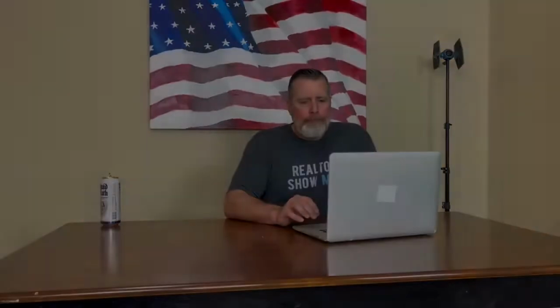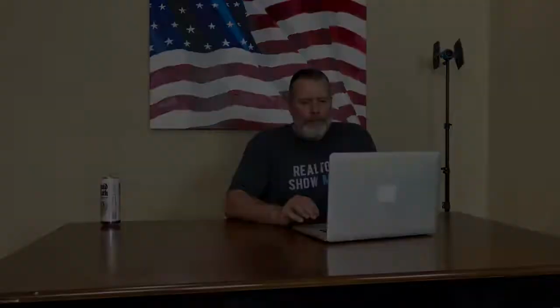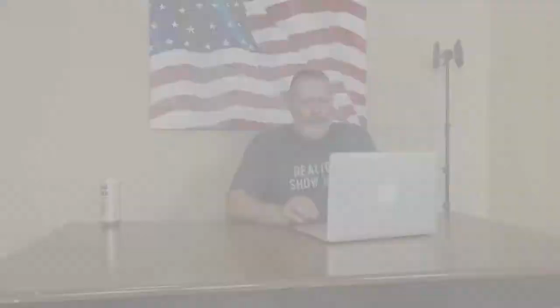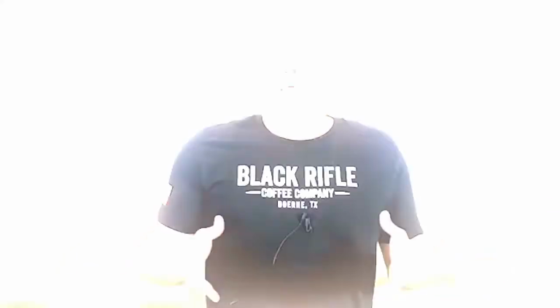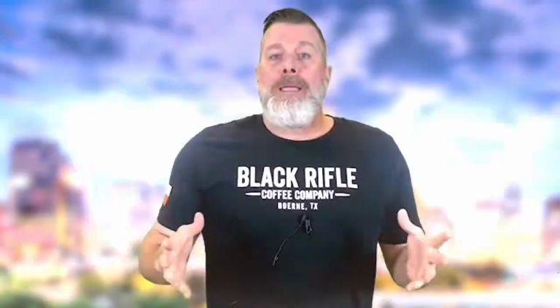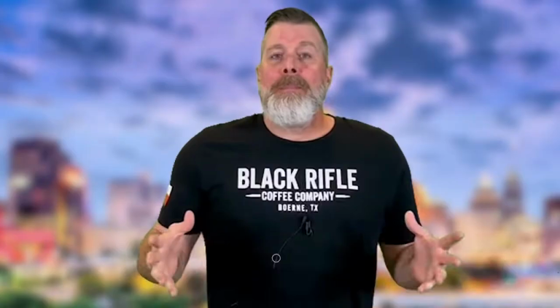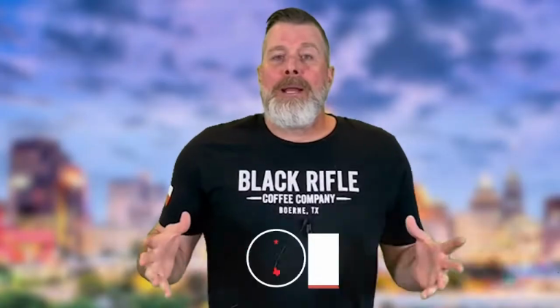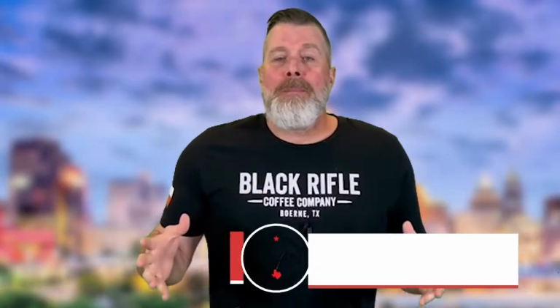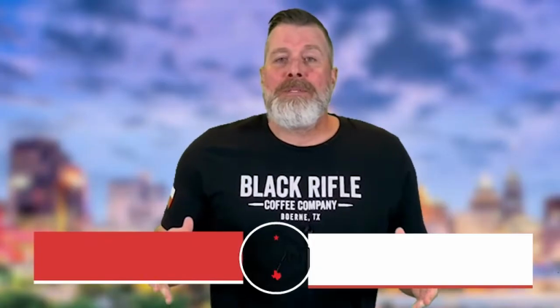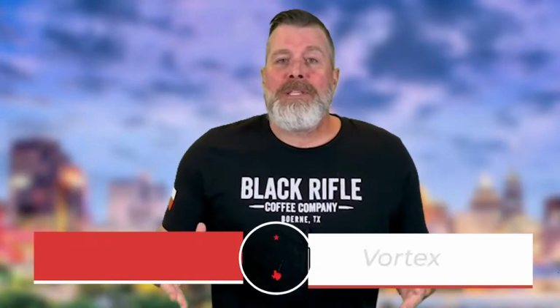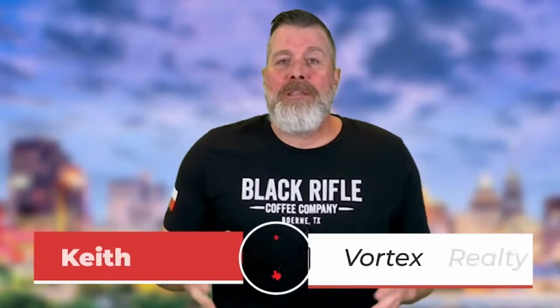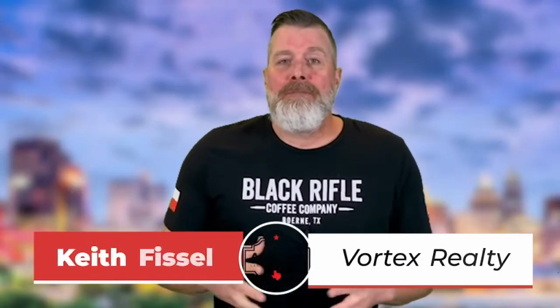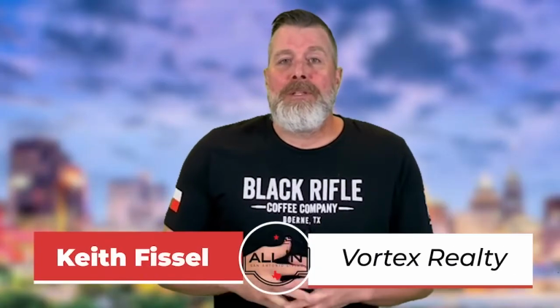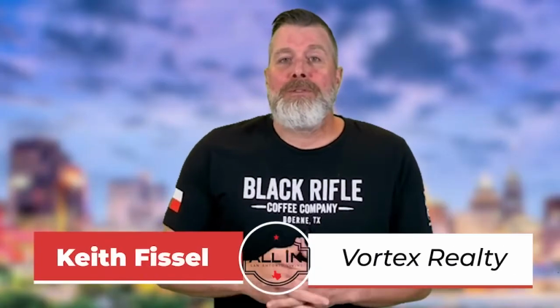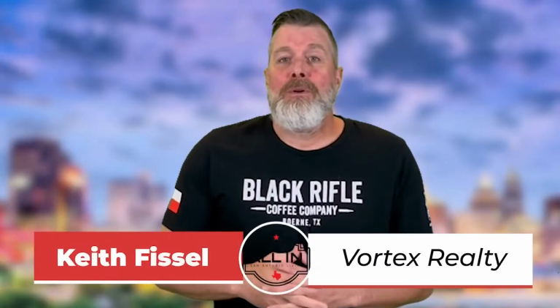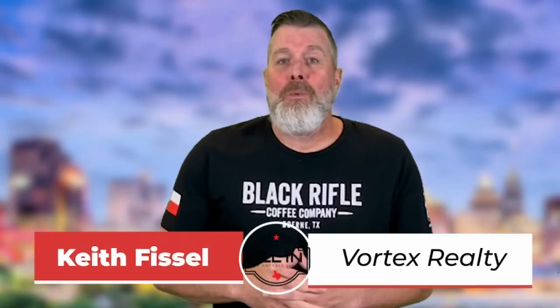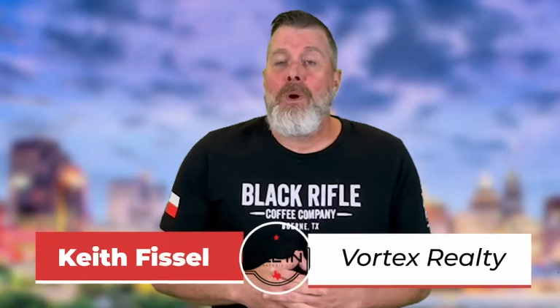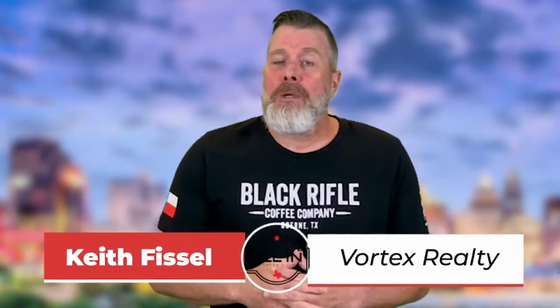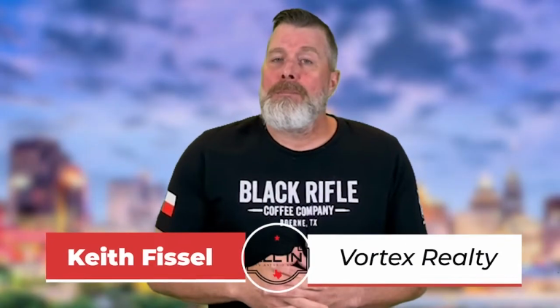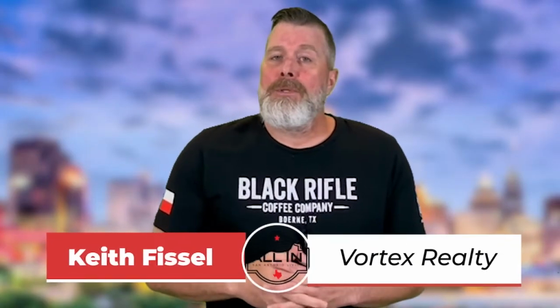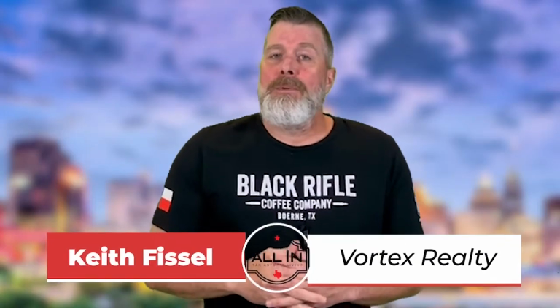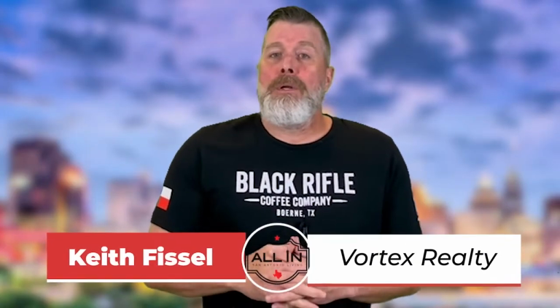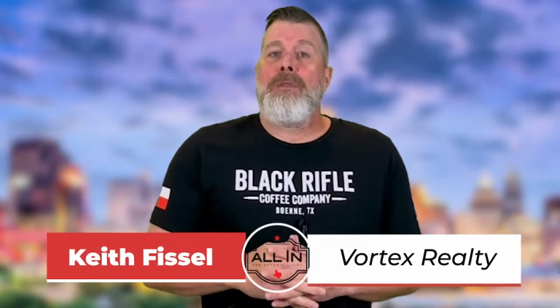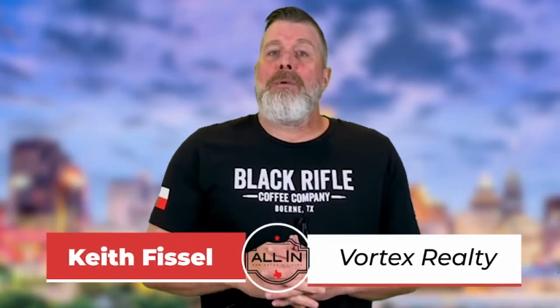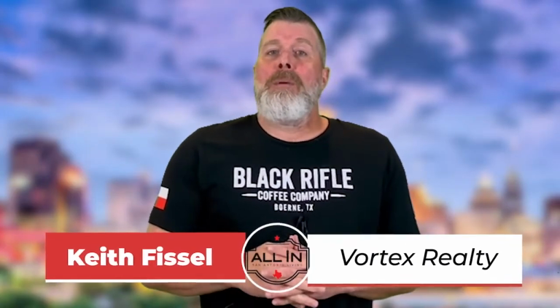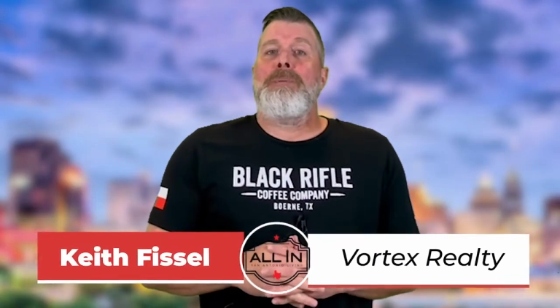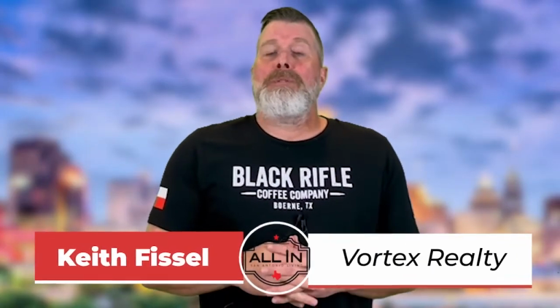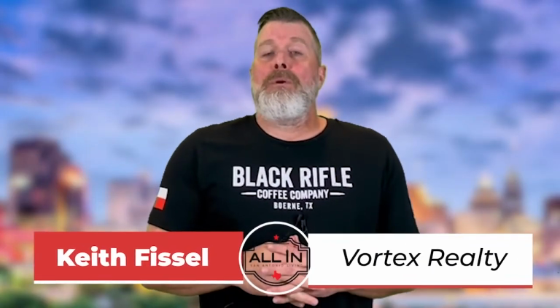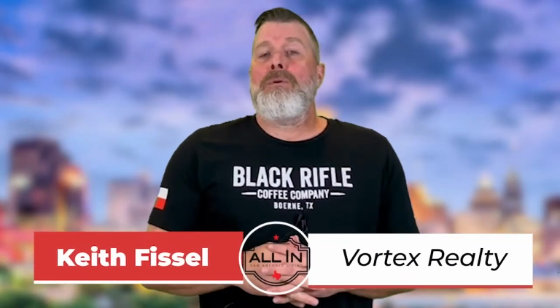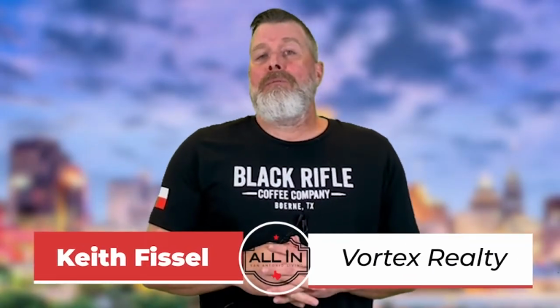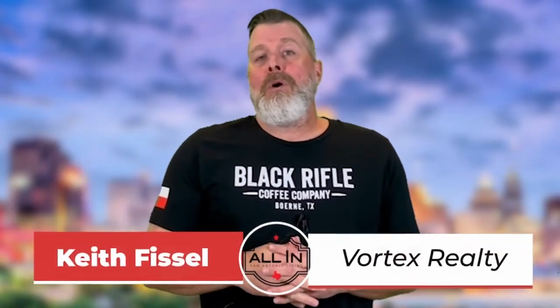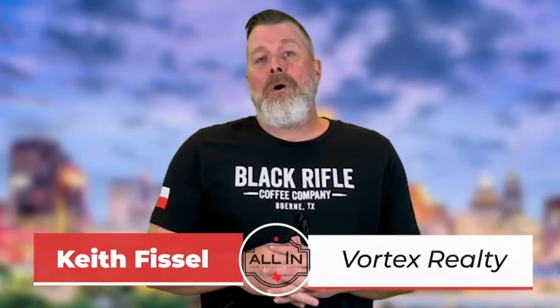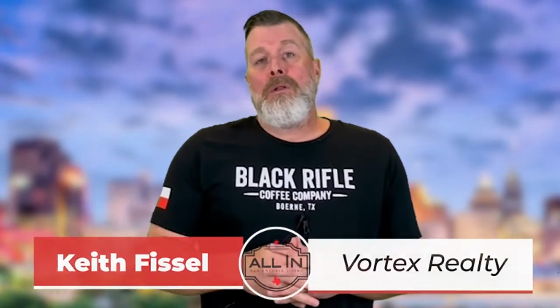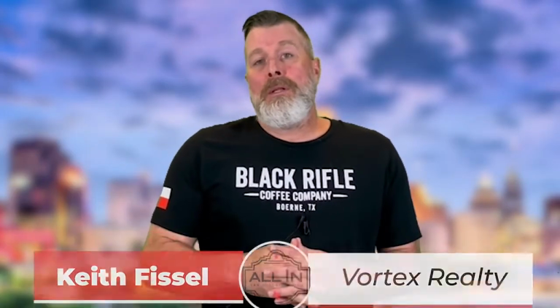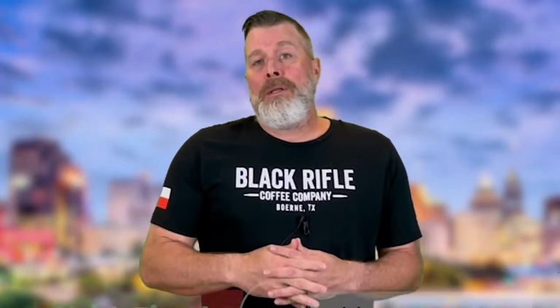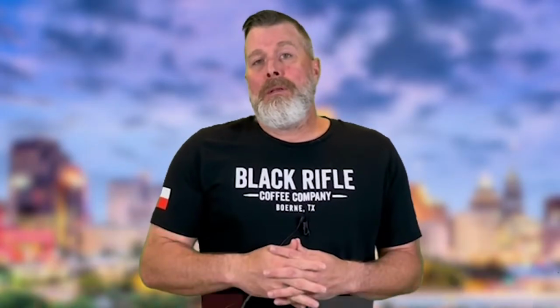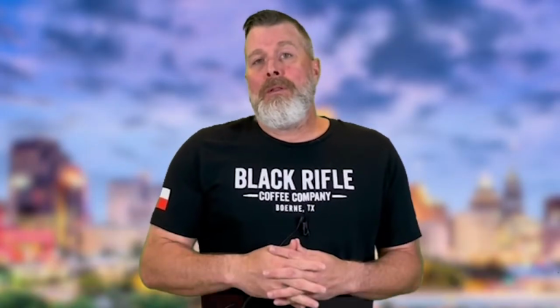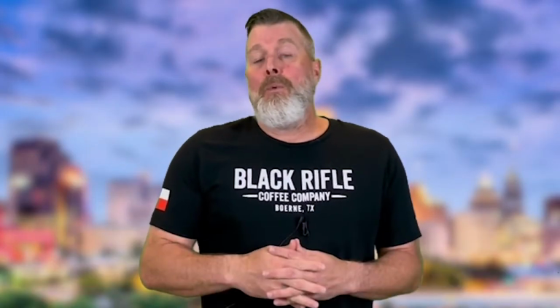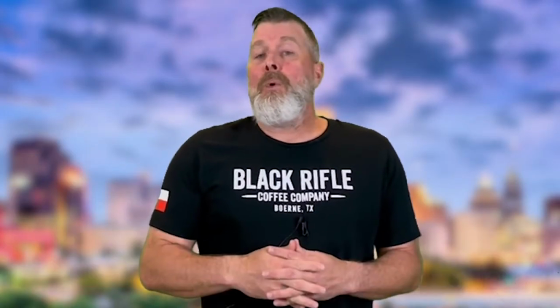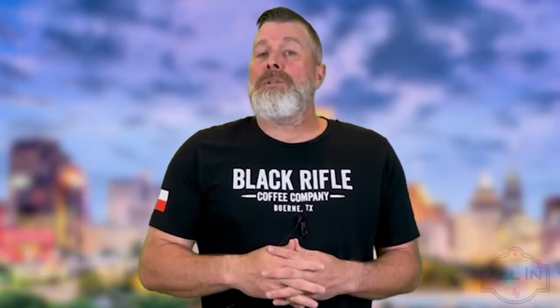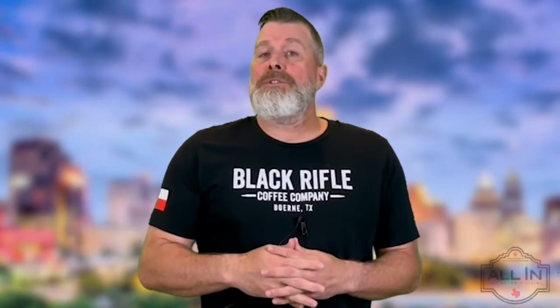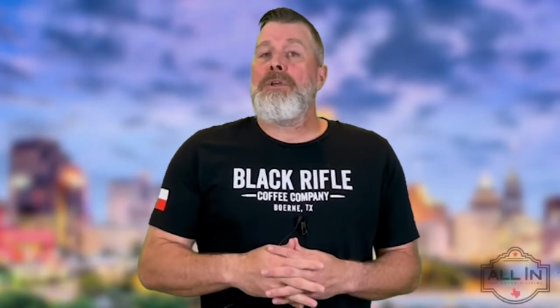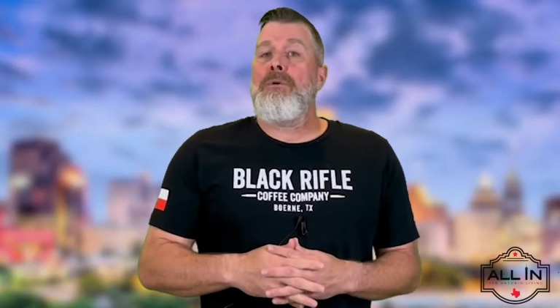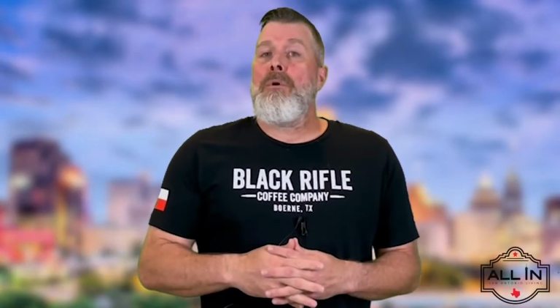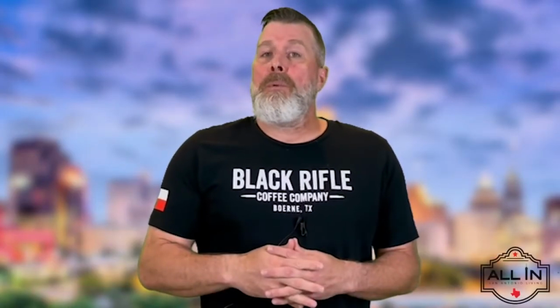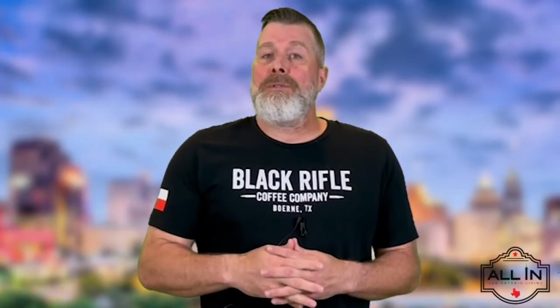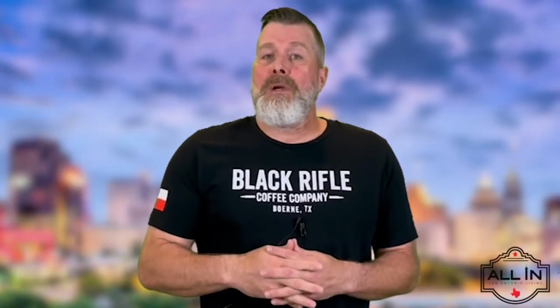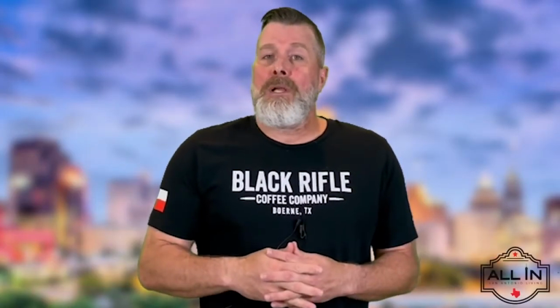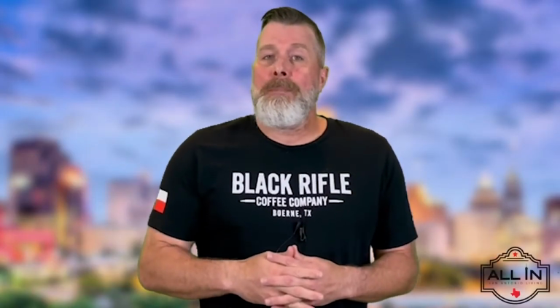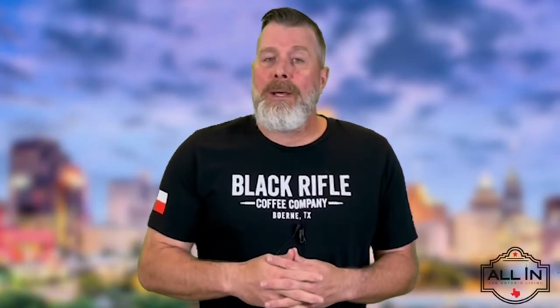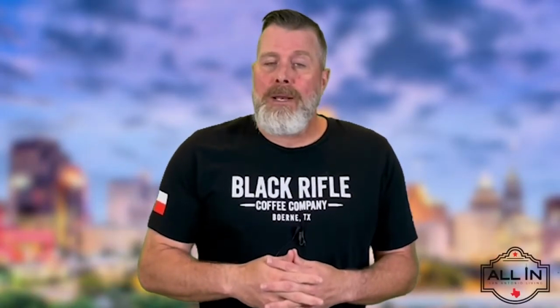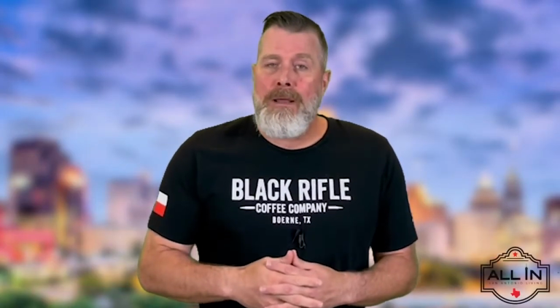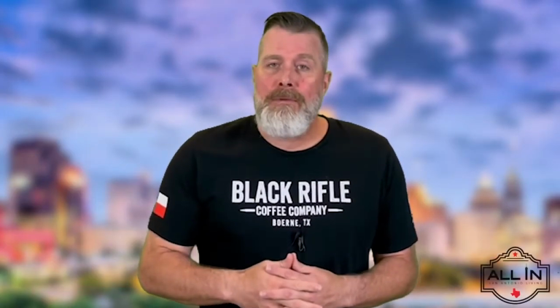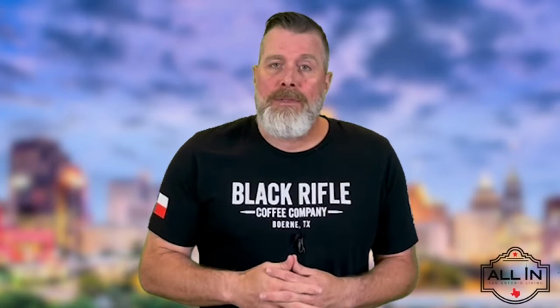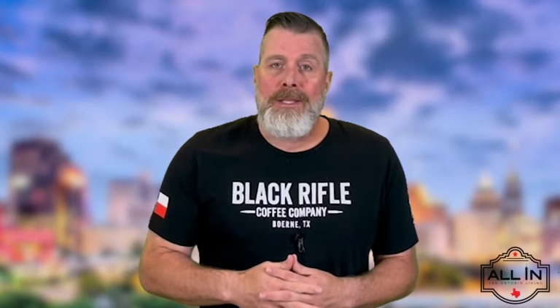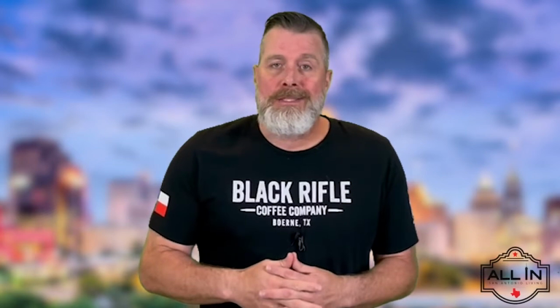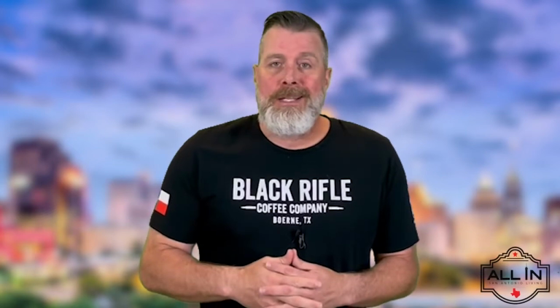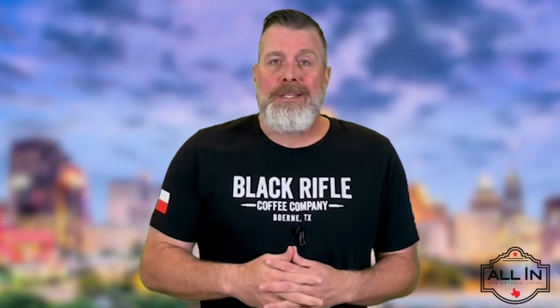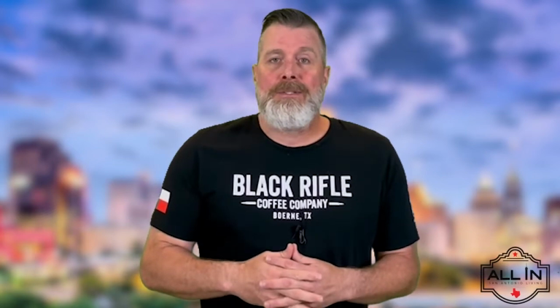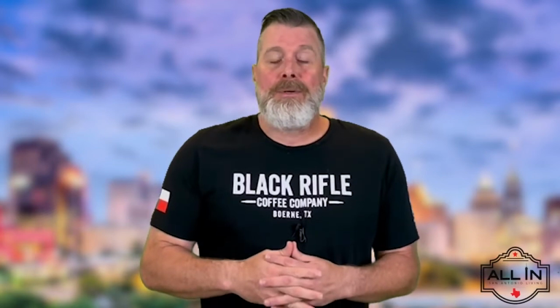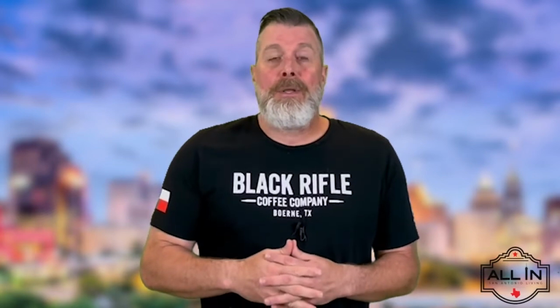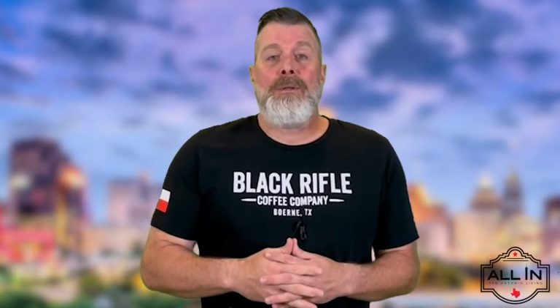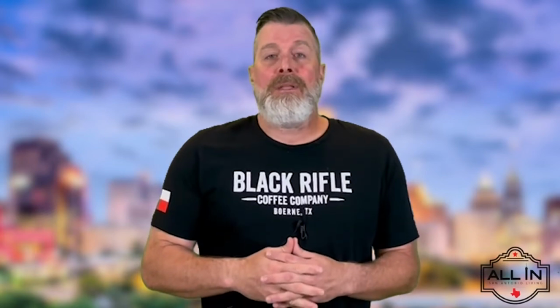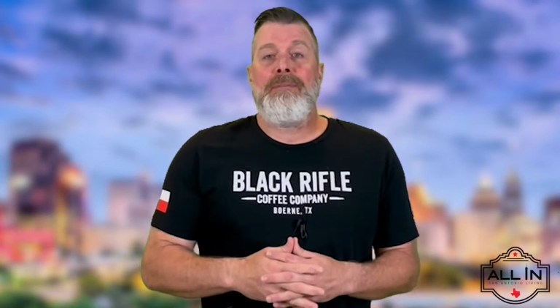Hey, my name is Keith Thistle and welcome to another episode of All In, the one show where we talk about everything San Antonio living.